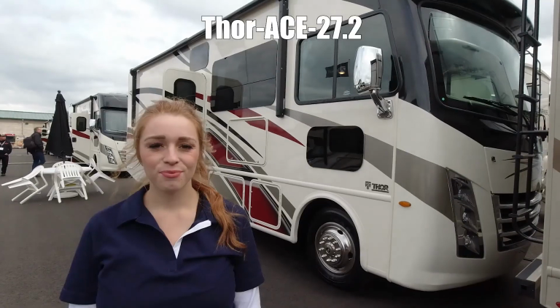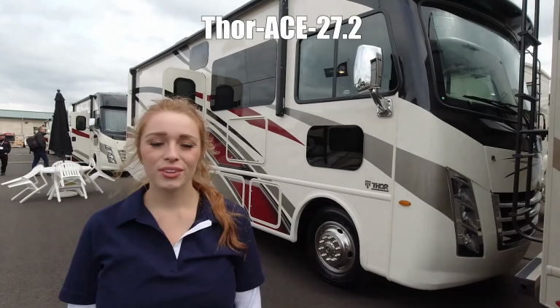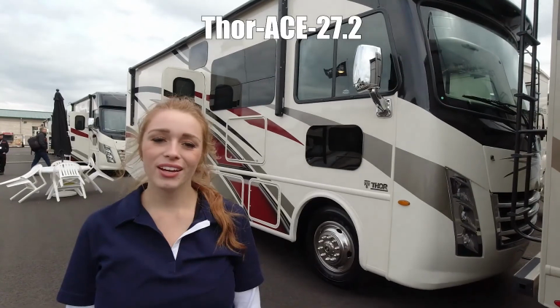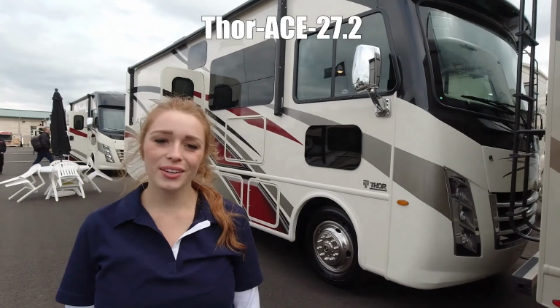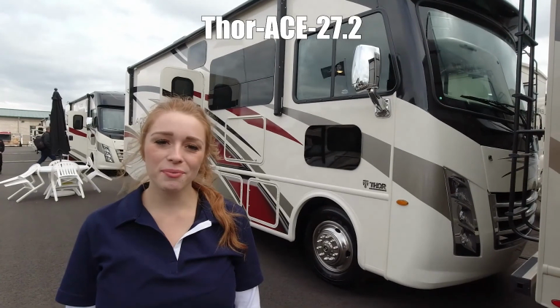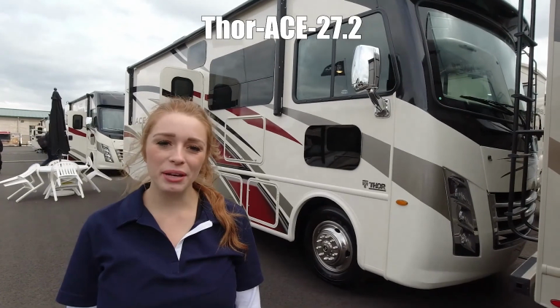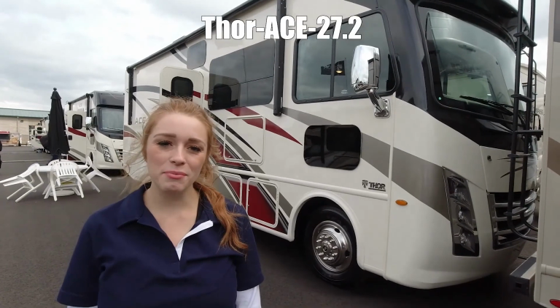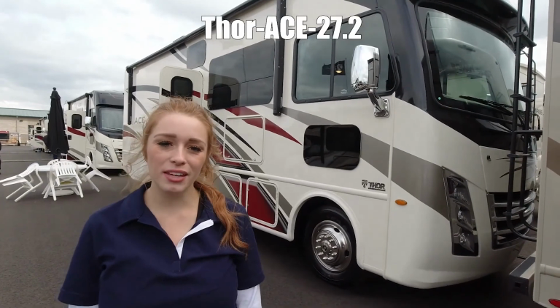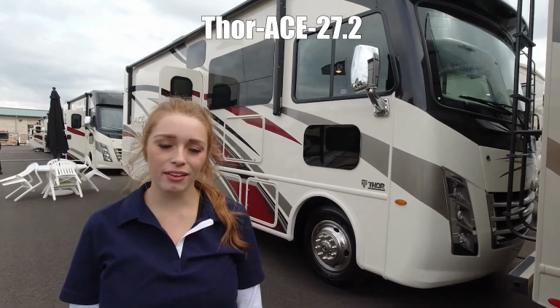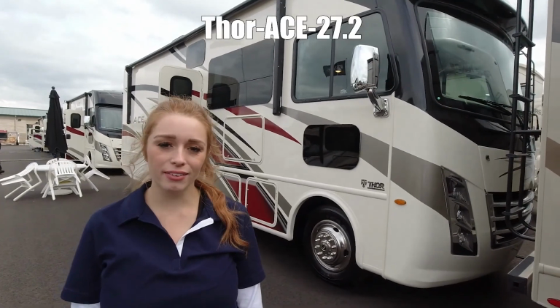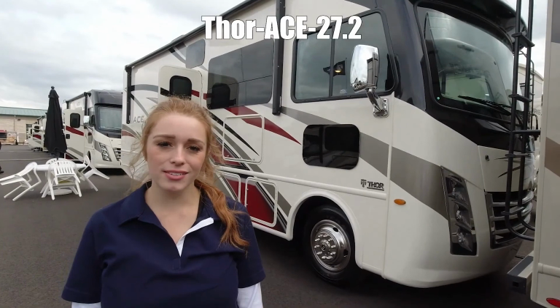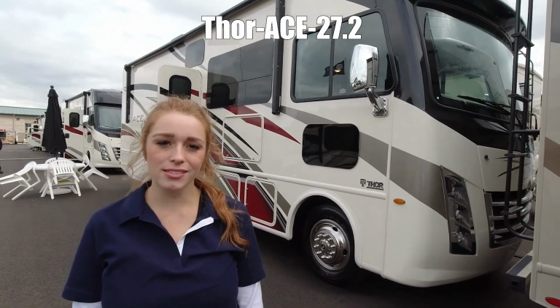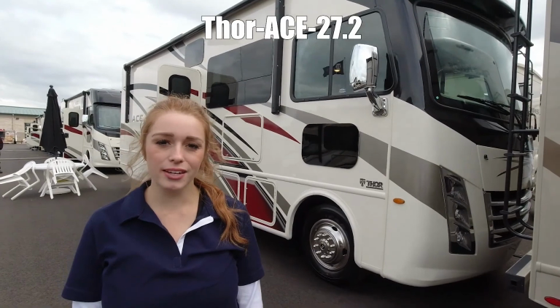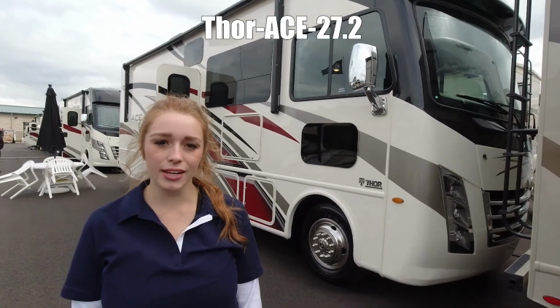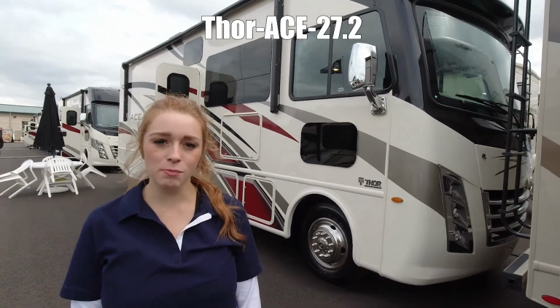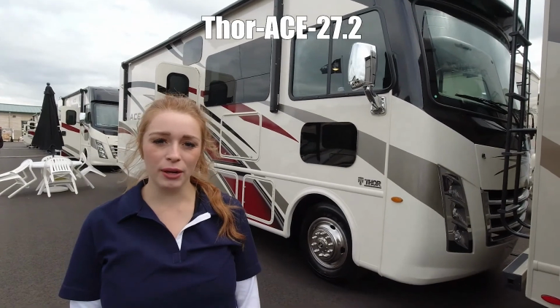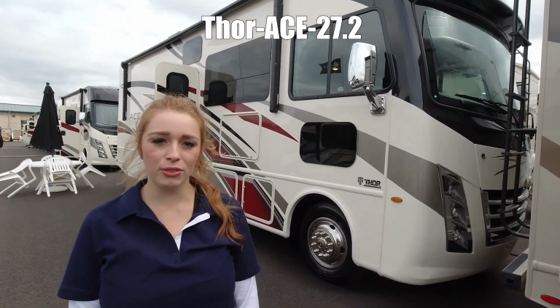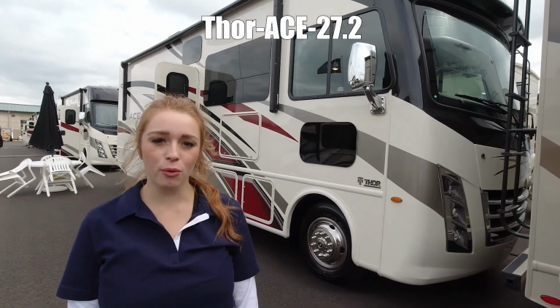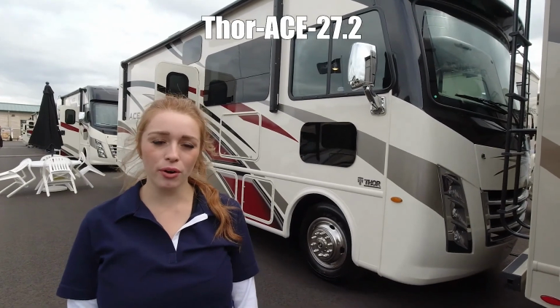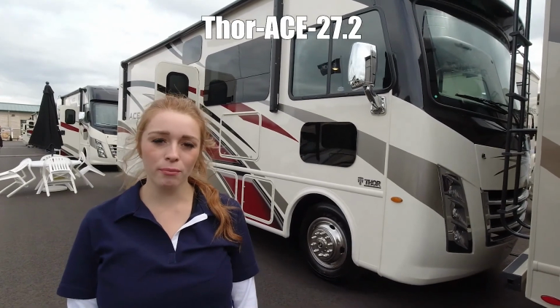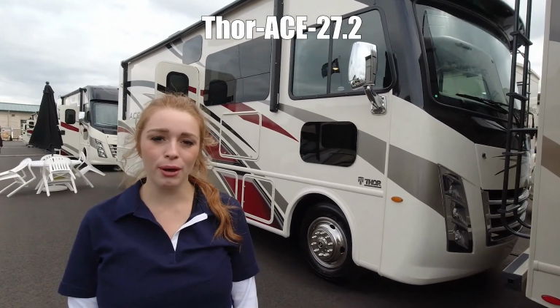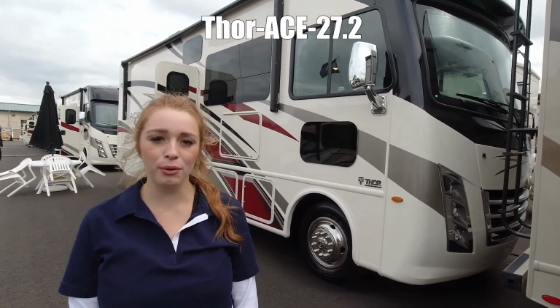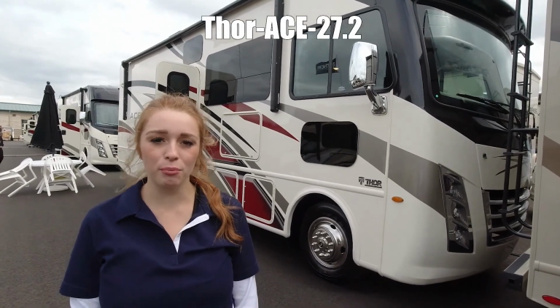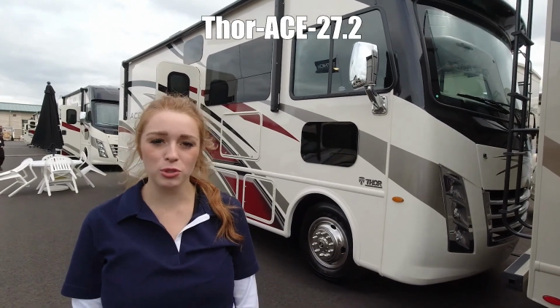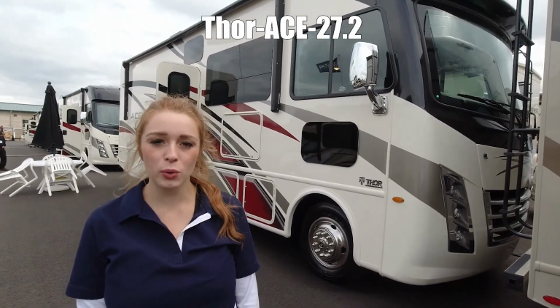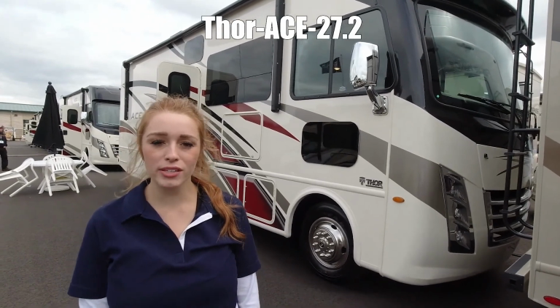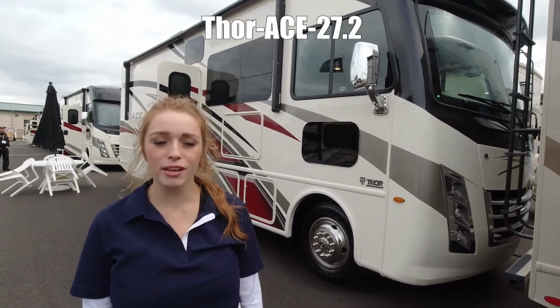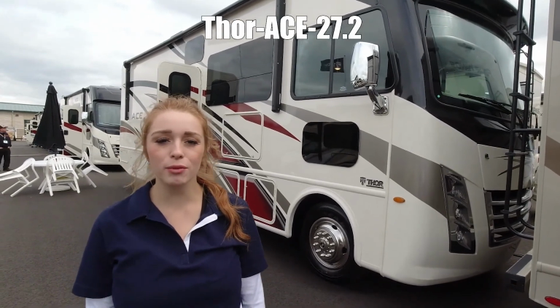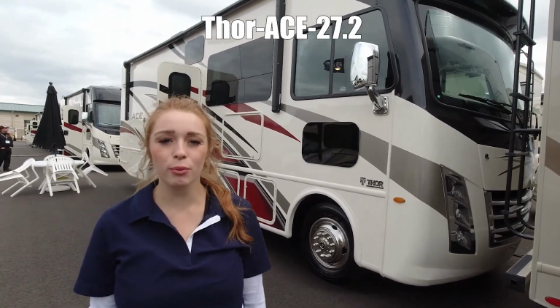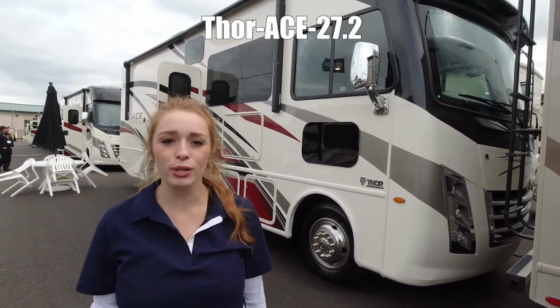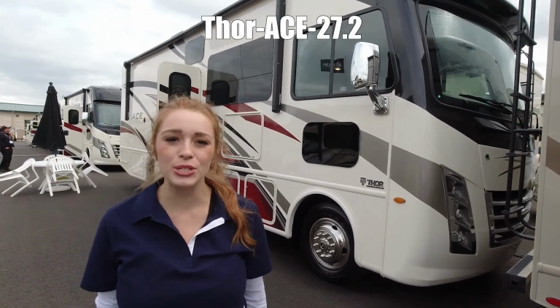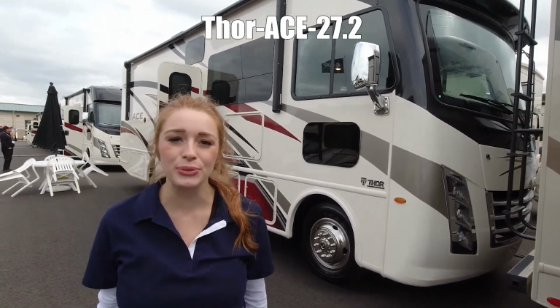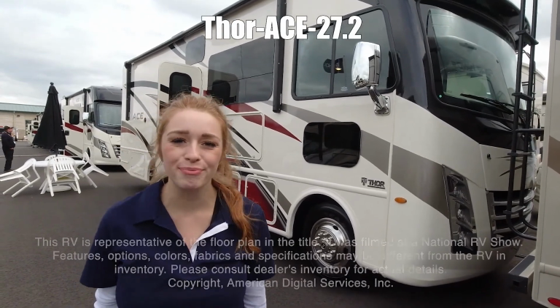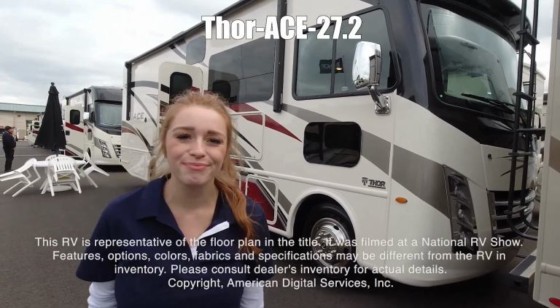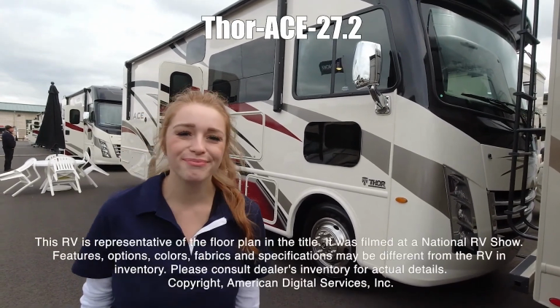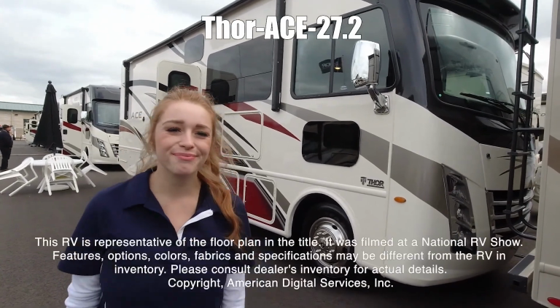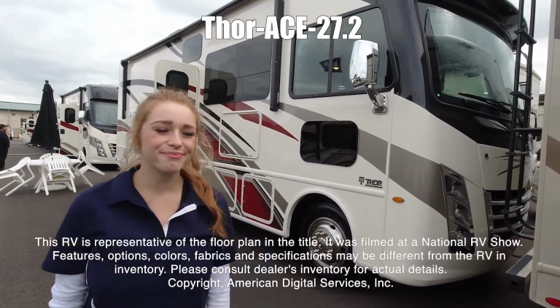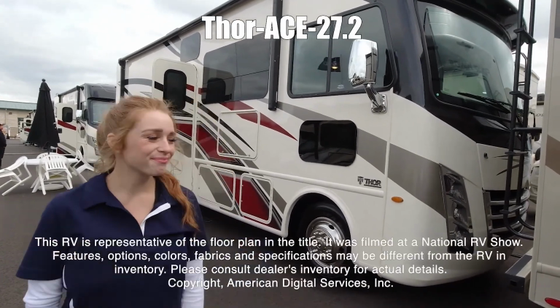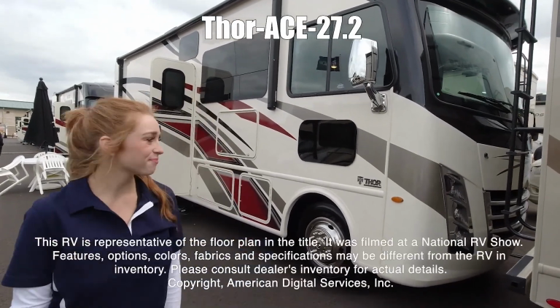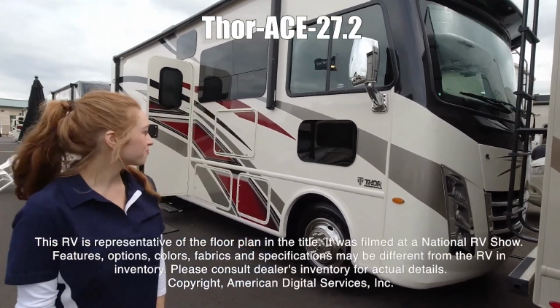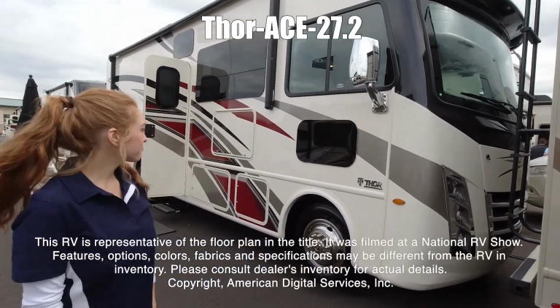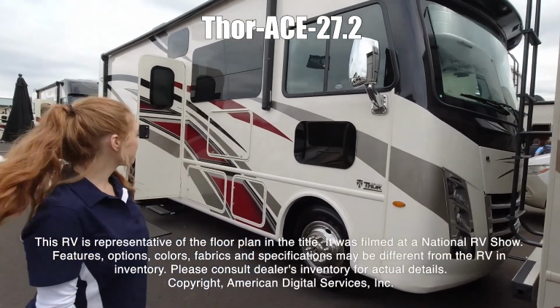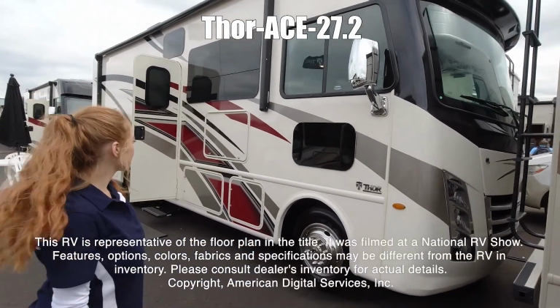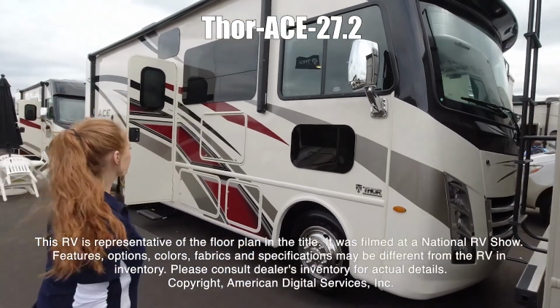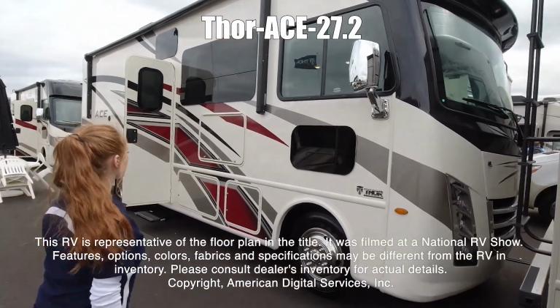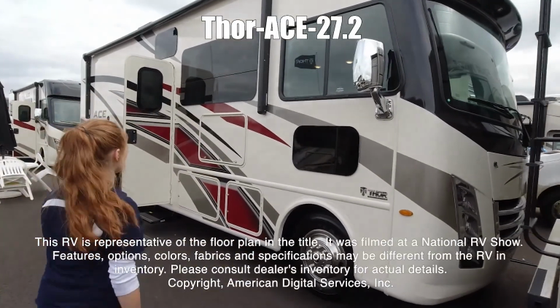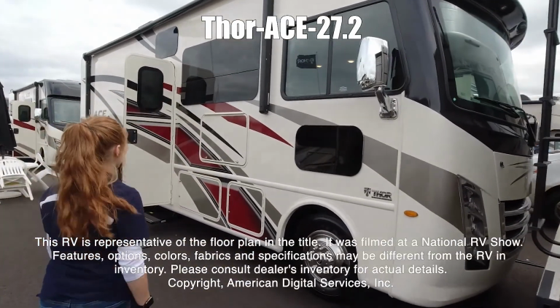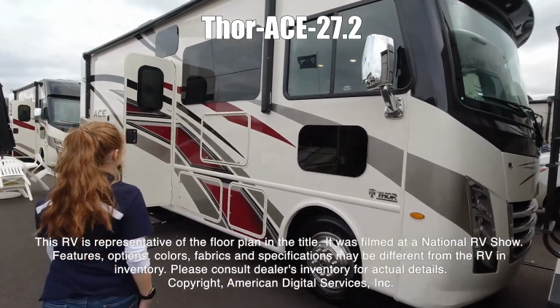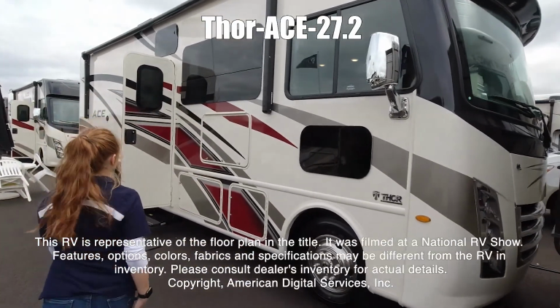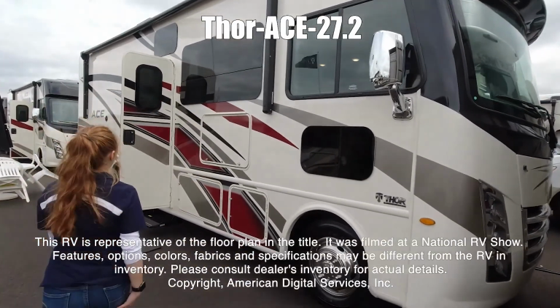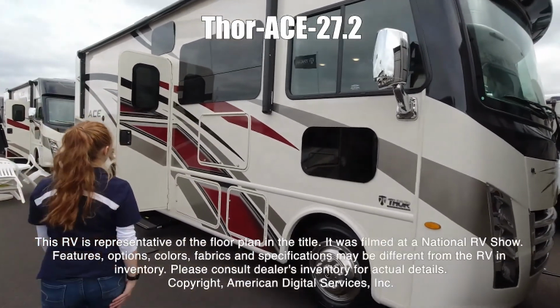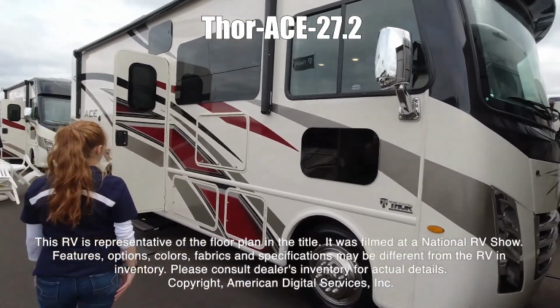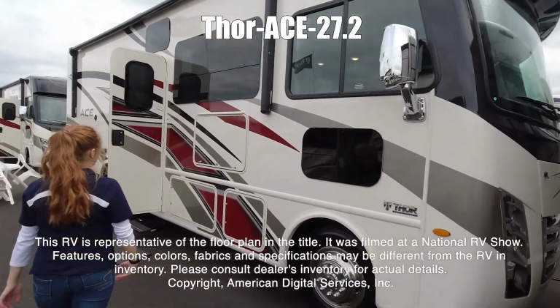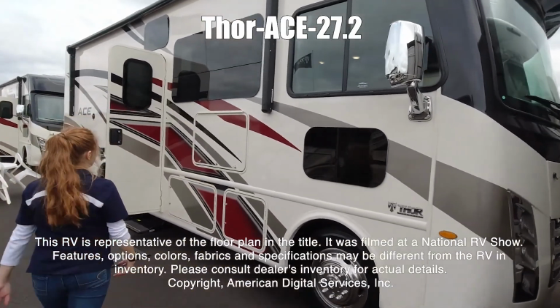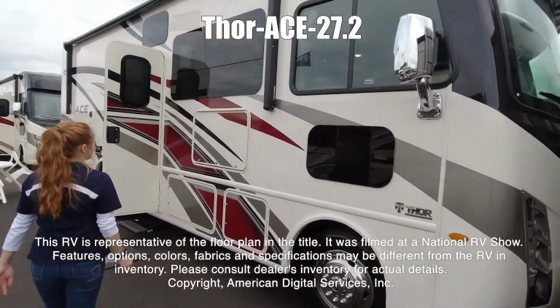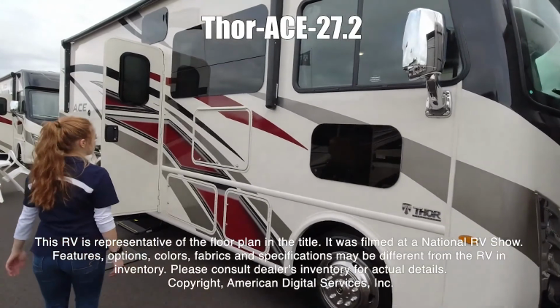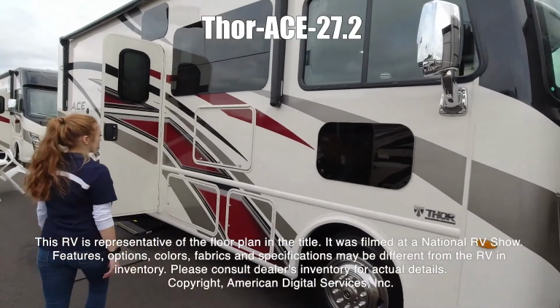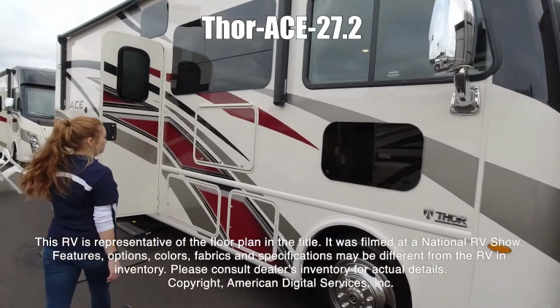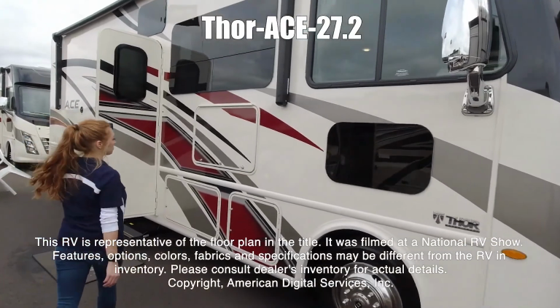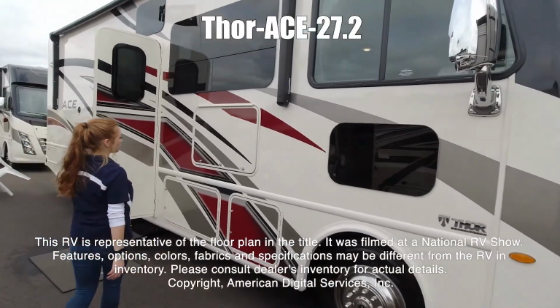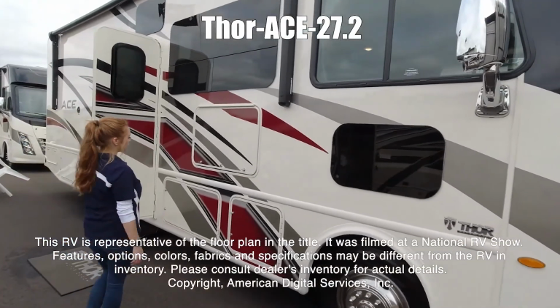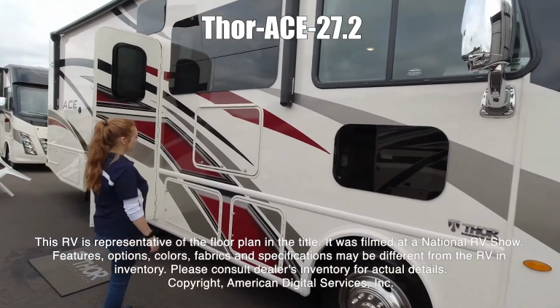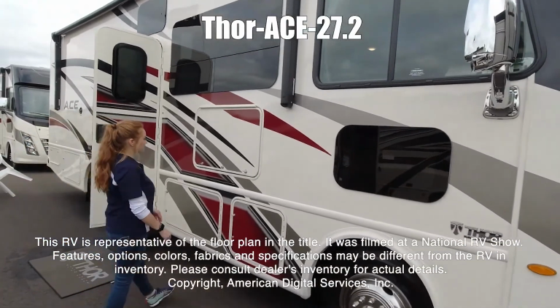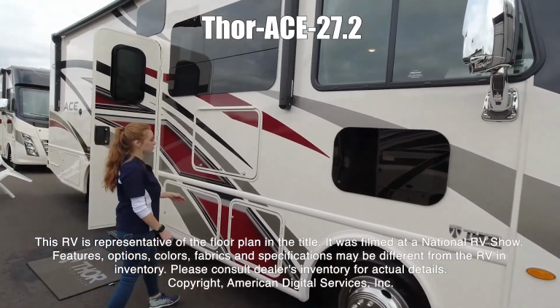Hello, my name's Kaylee. This is an Ace by Thor, model number 27.2. This RV is representative of the floor plan made by this manufacturer.